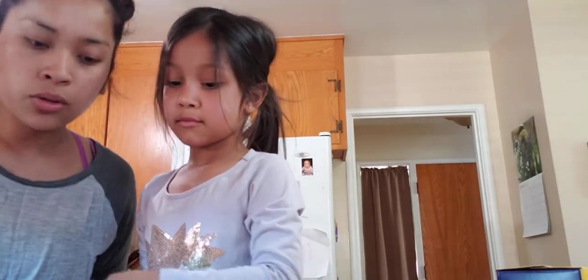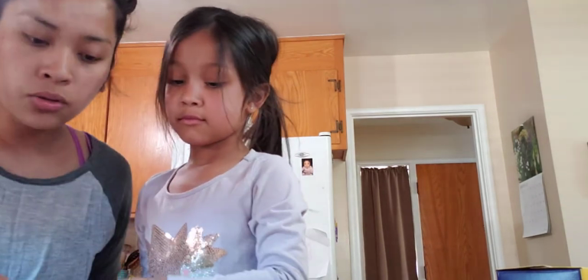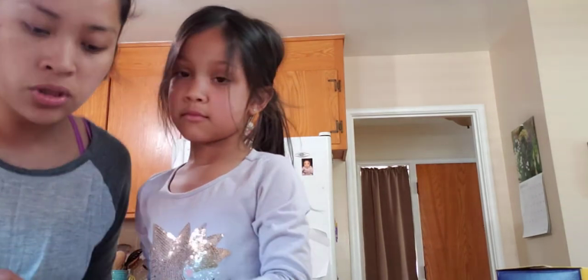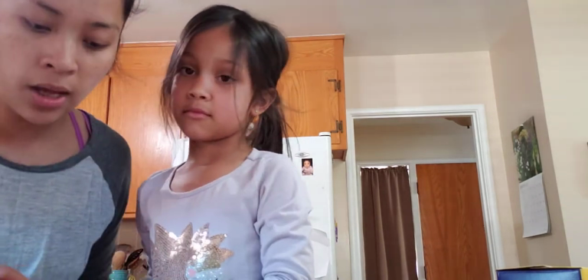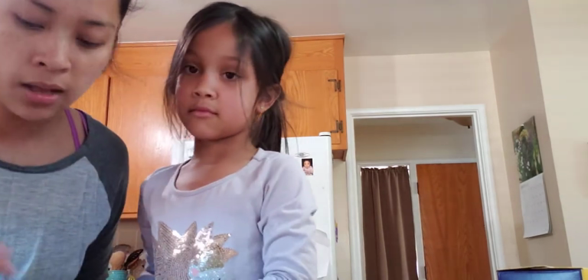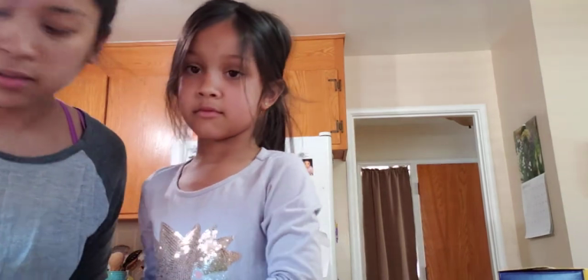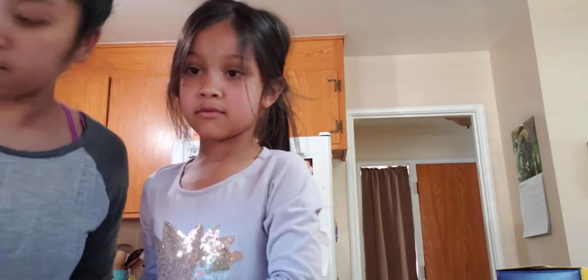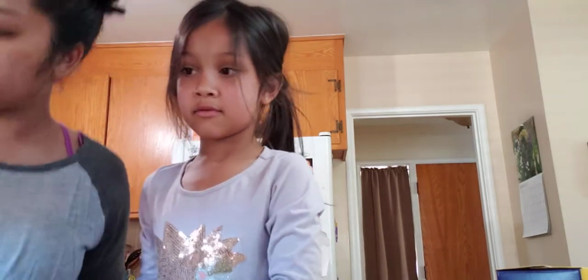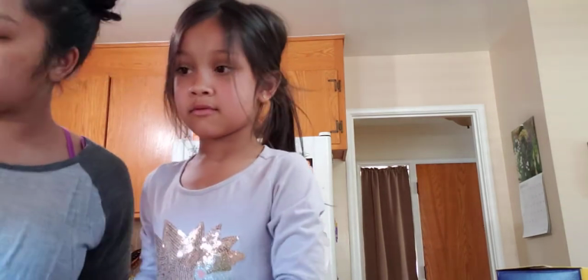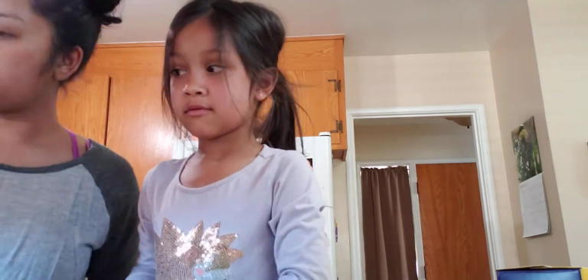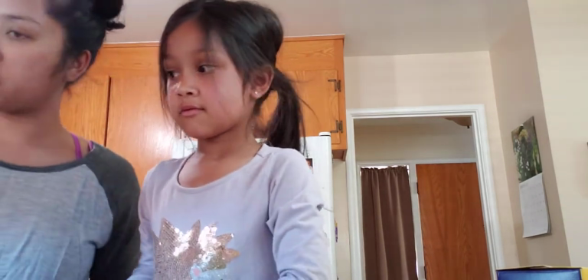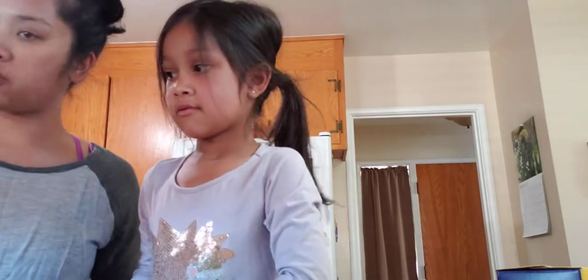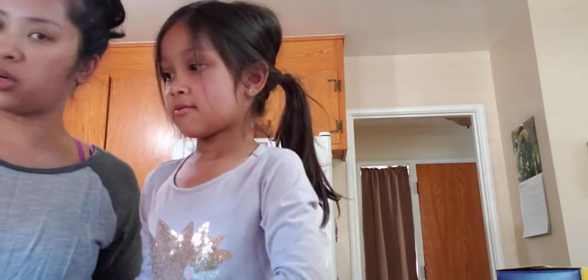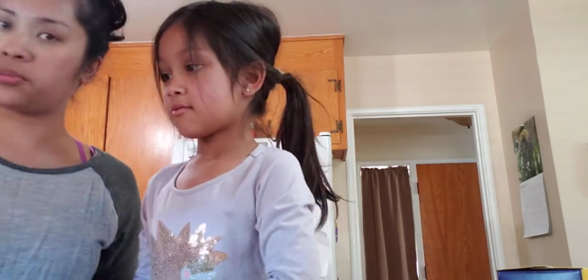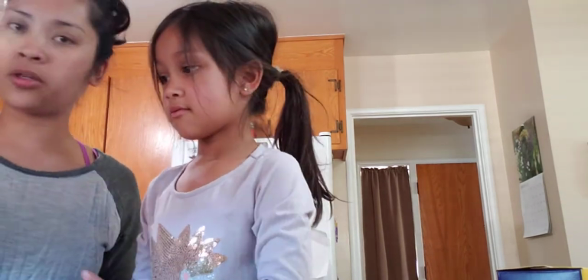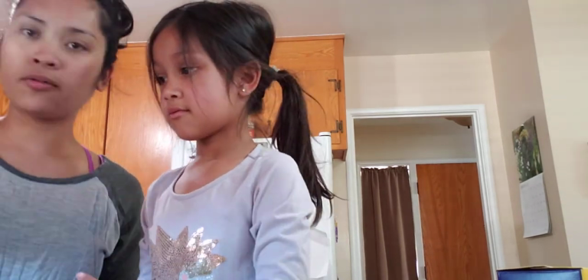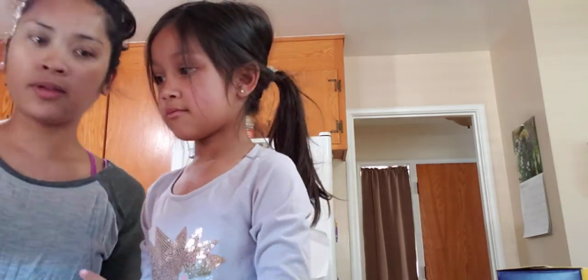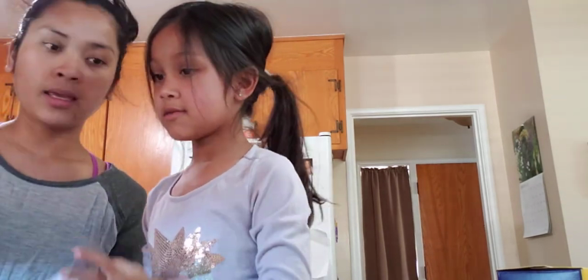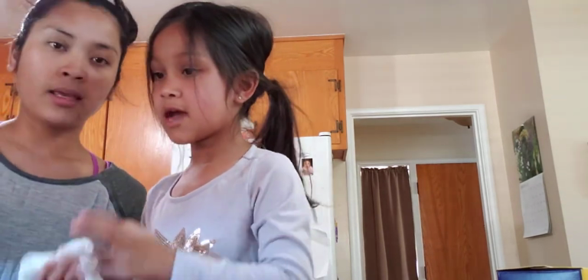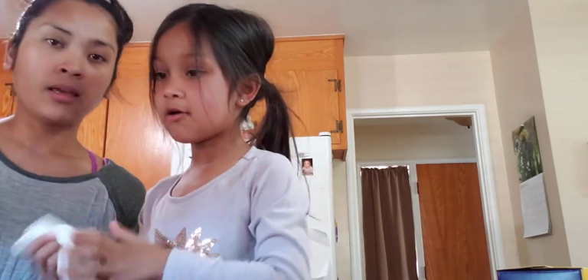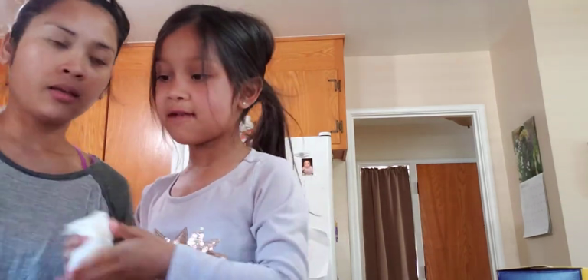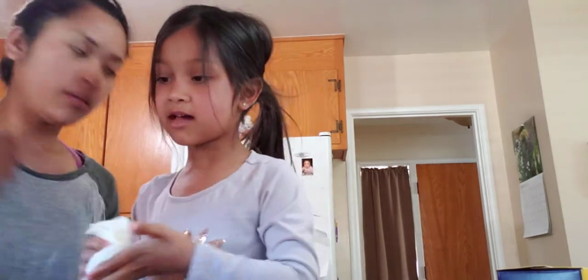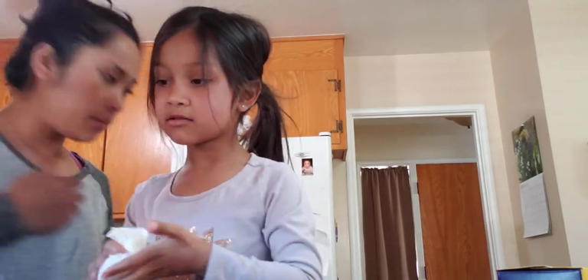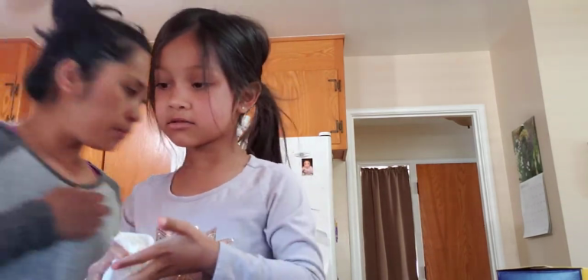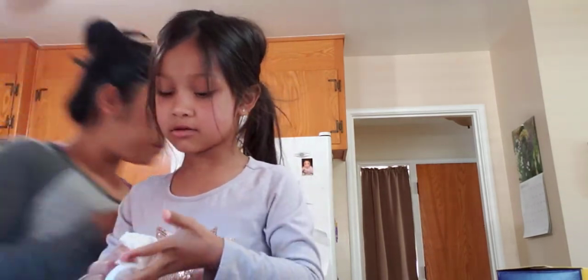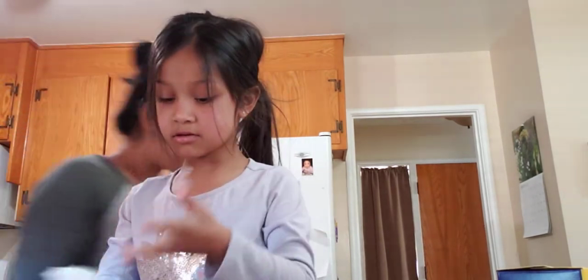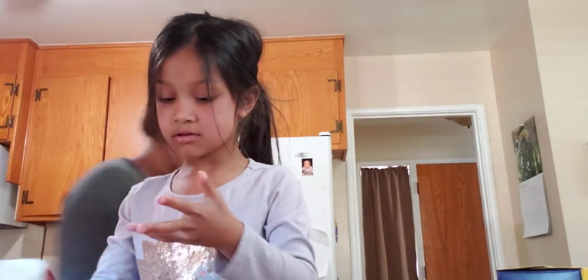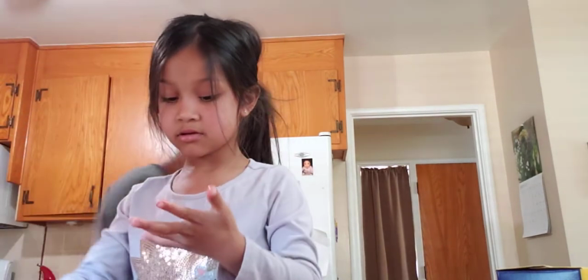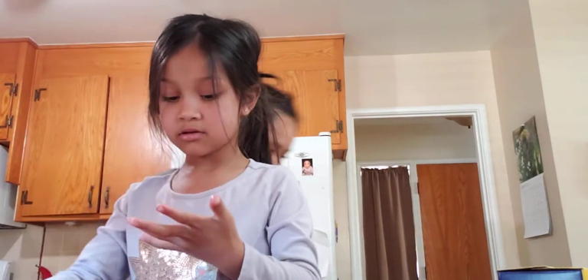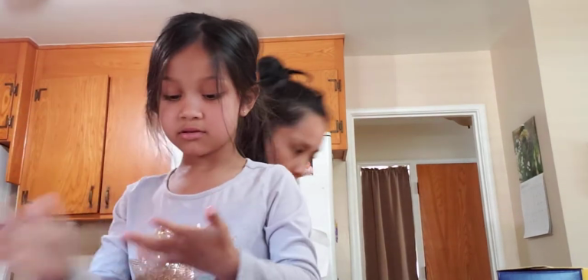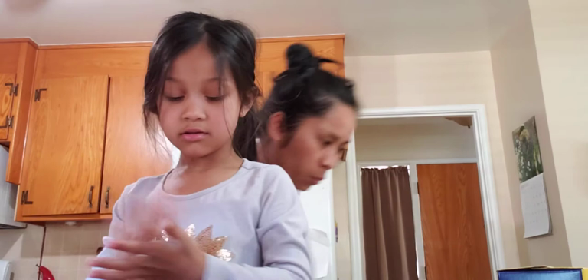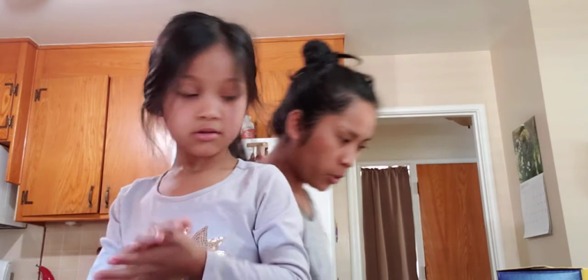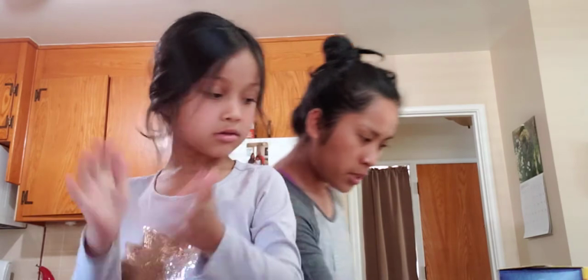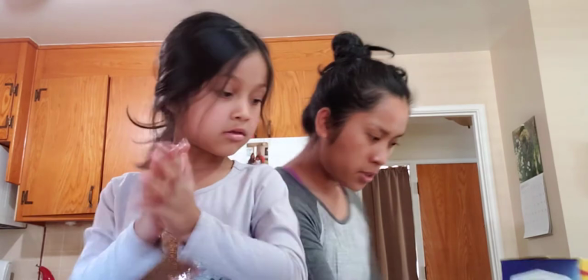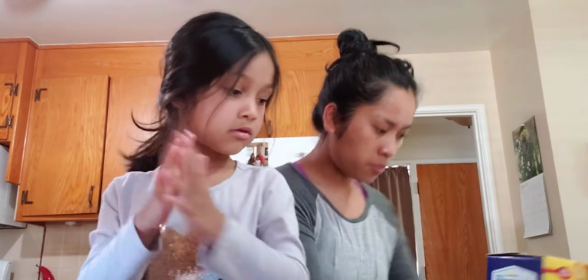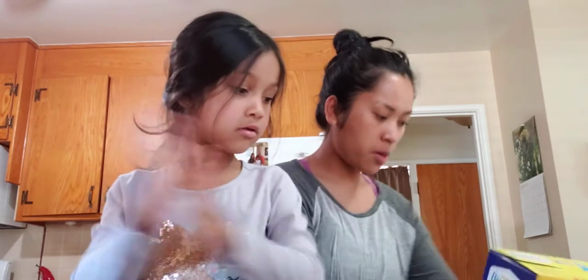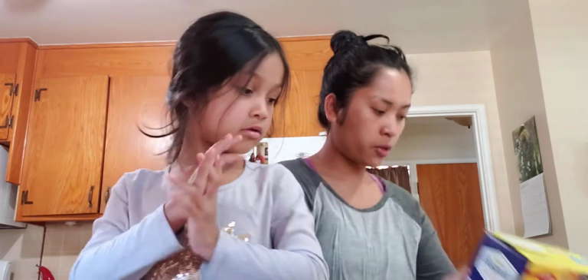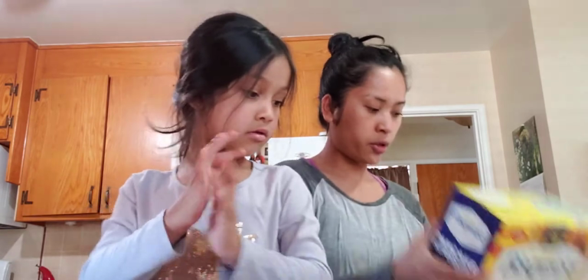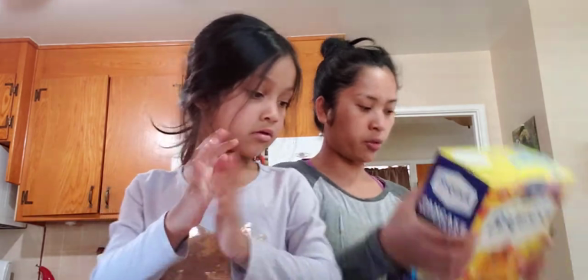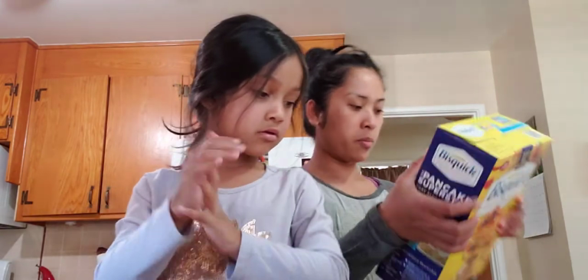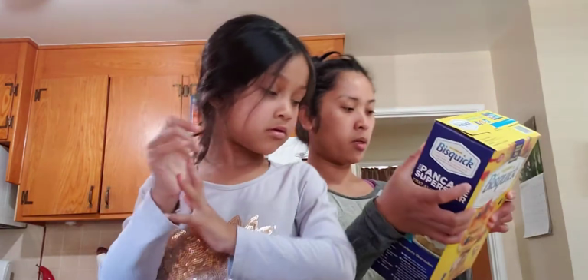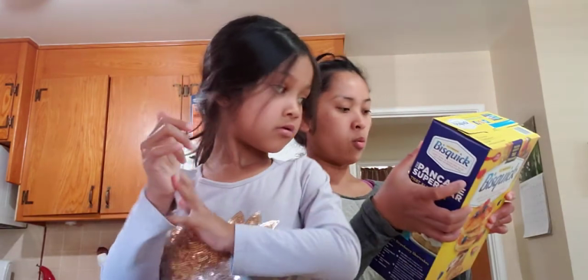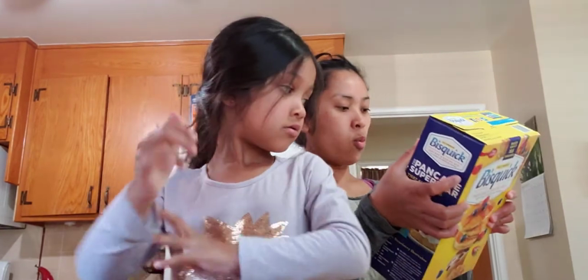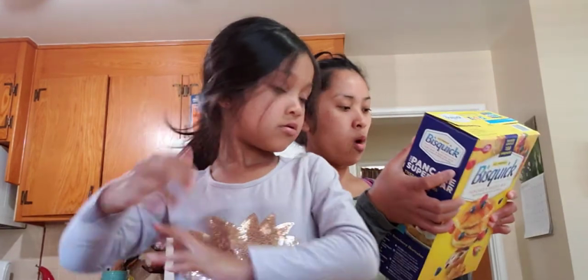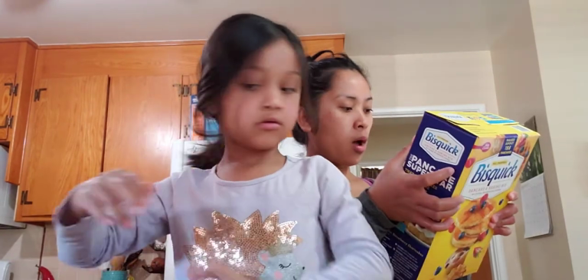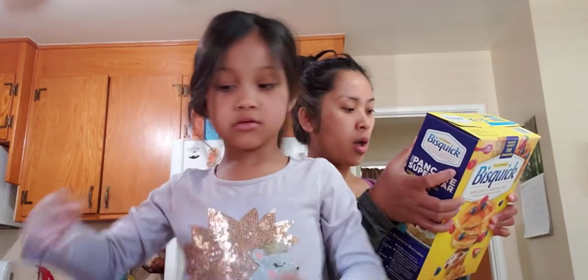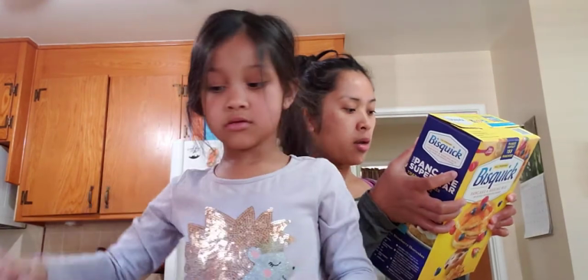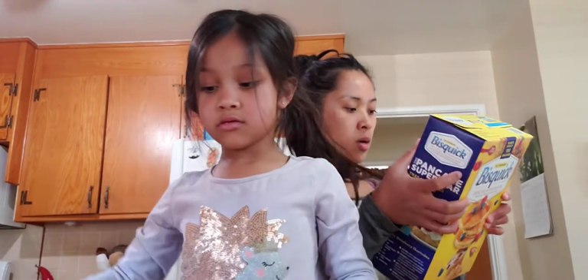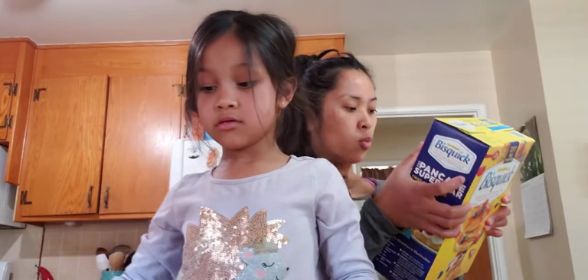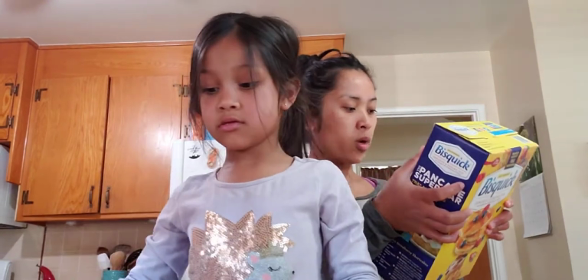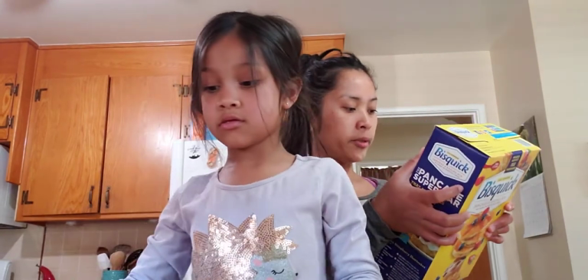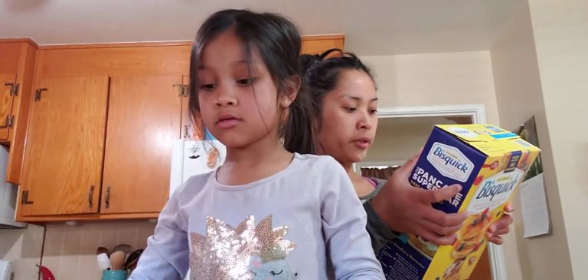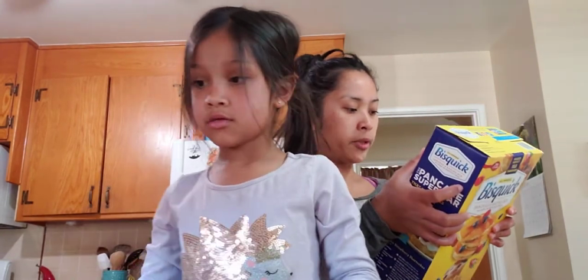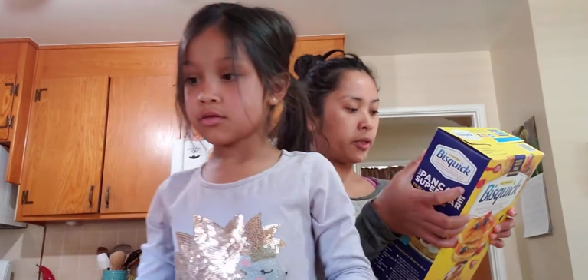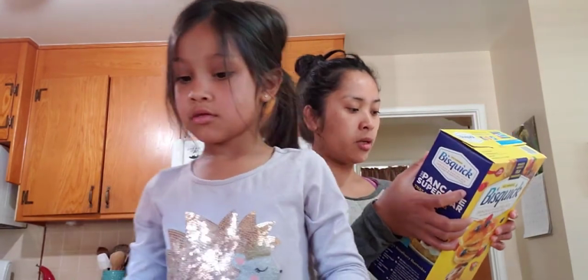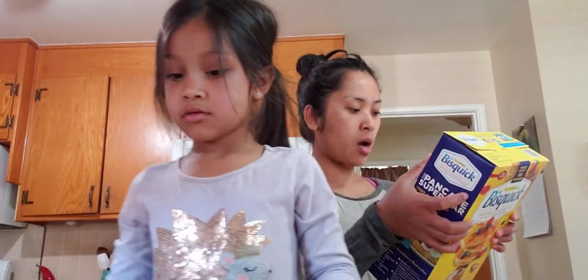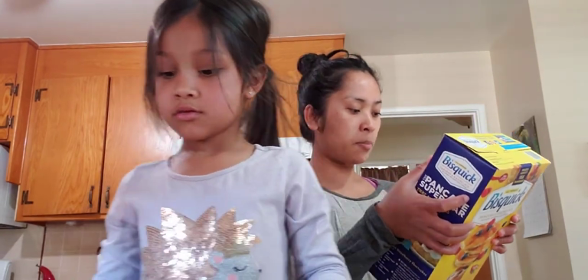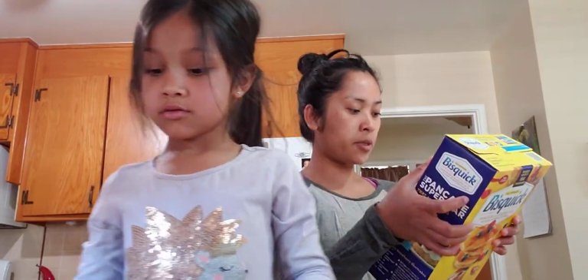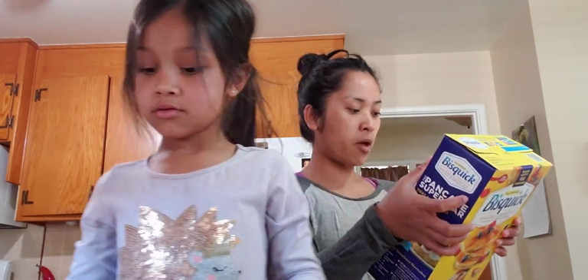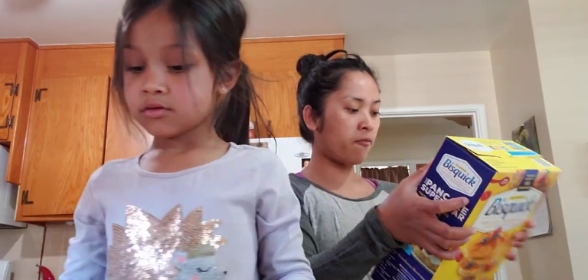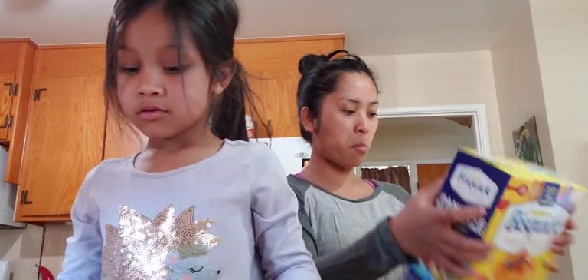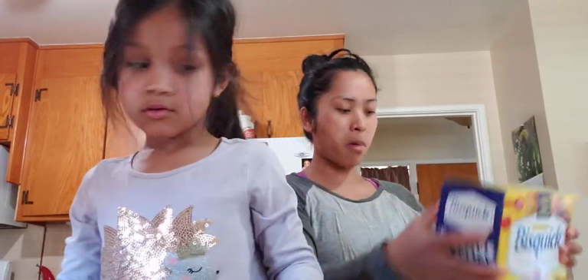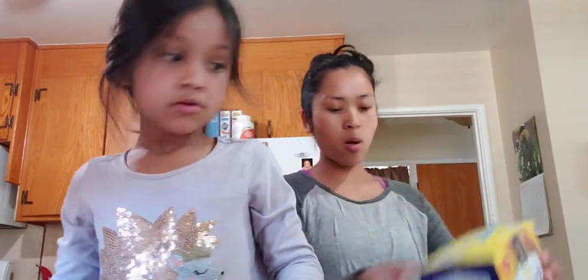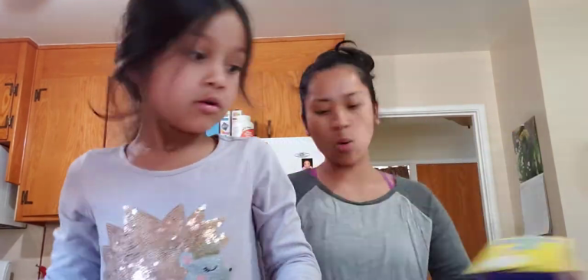No shell — good job! Now, milk. We need to measure one and one-third cups of milk.